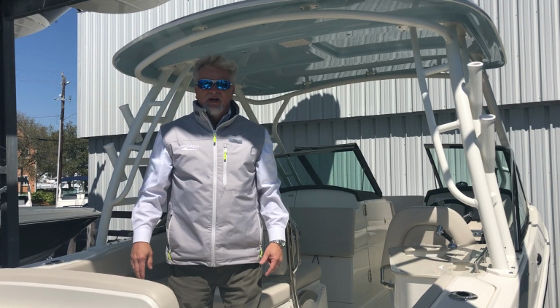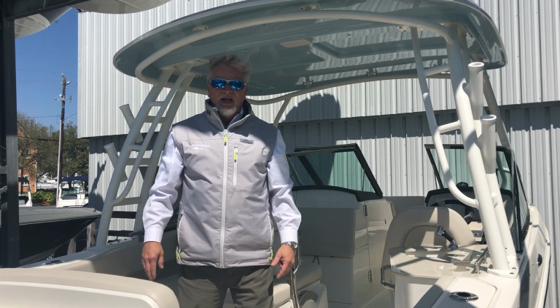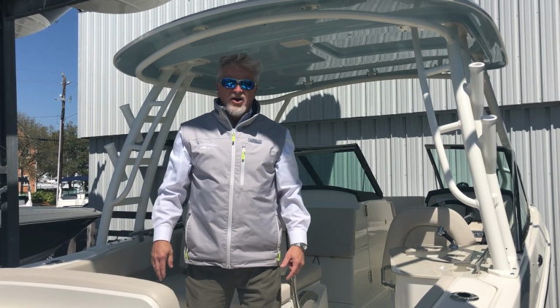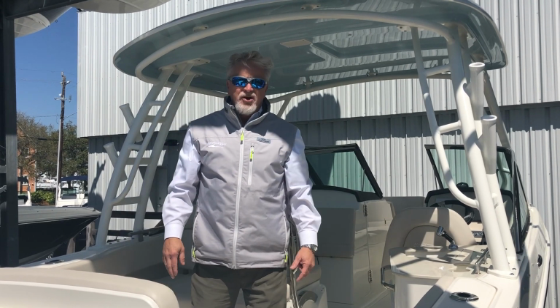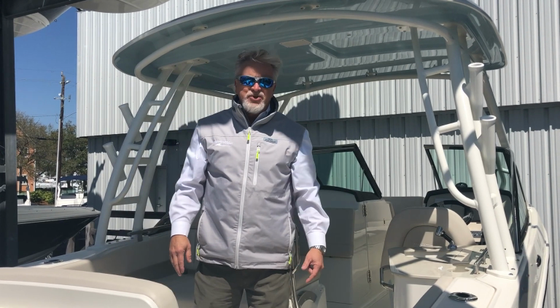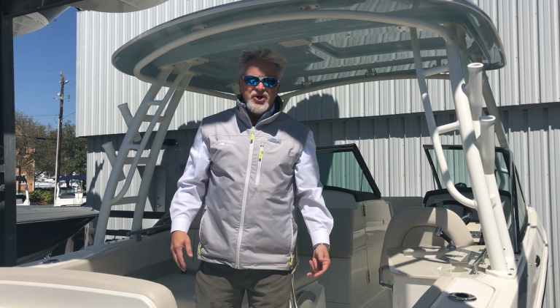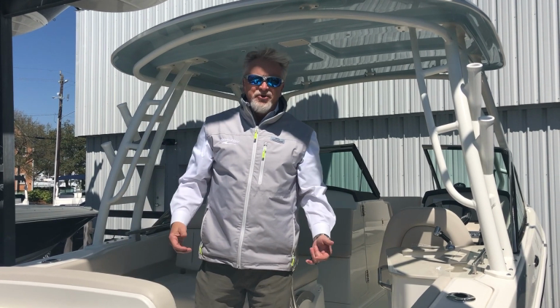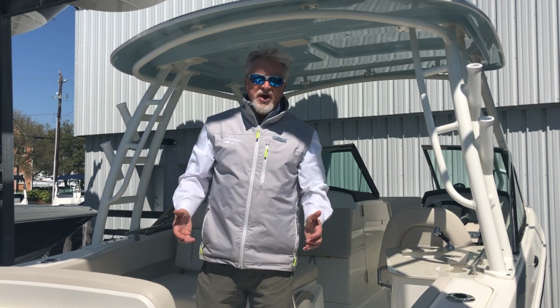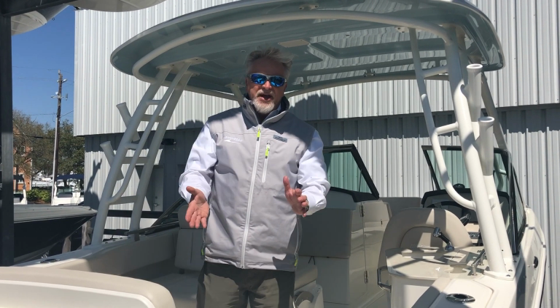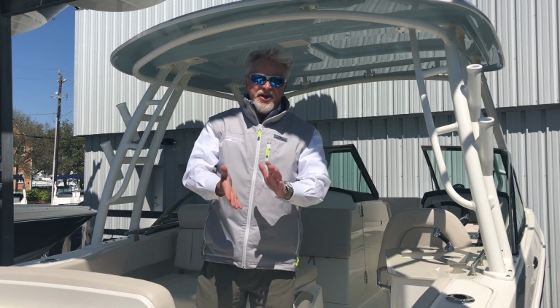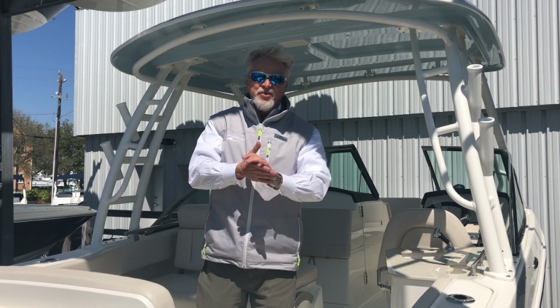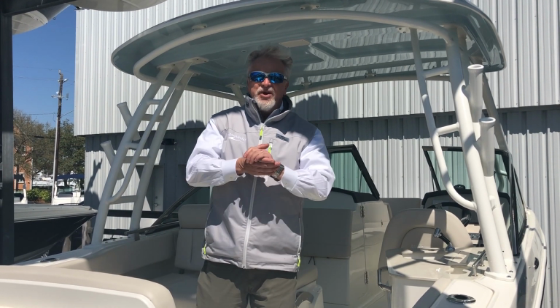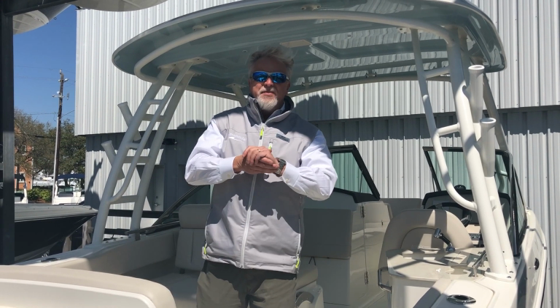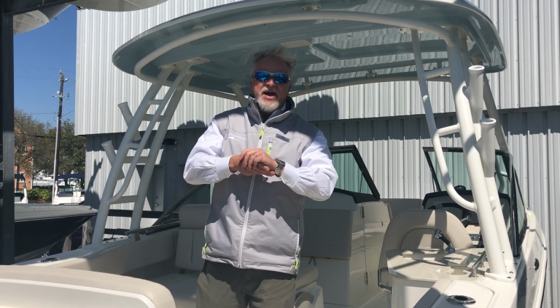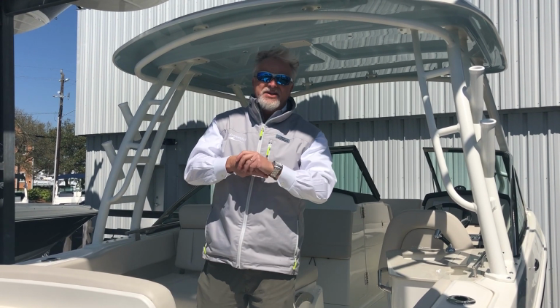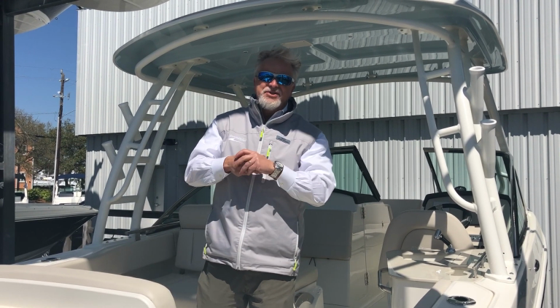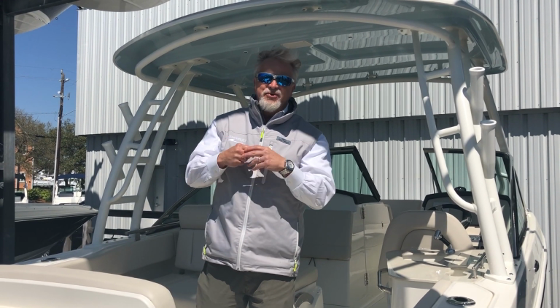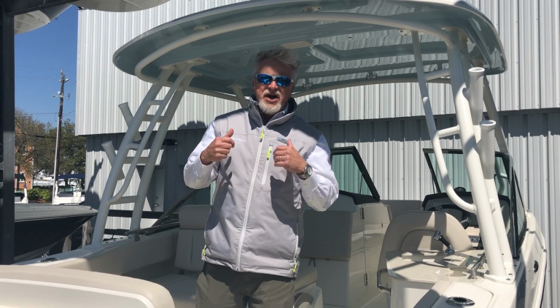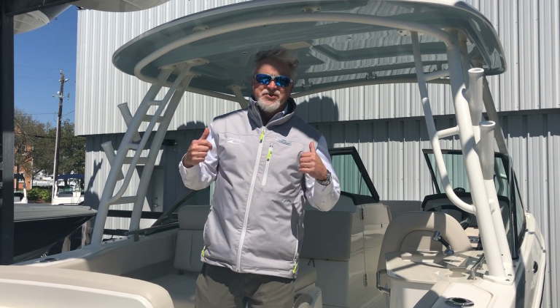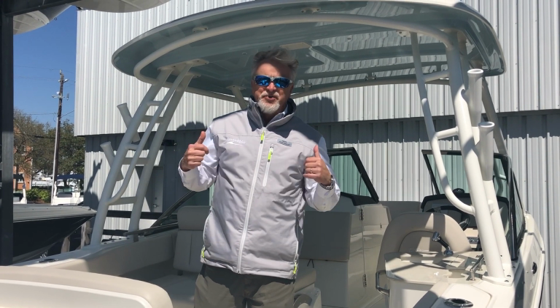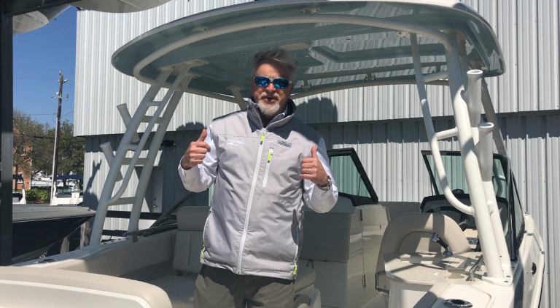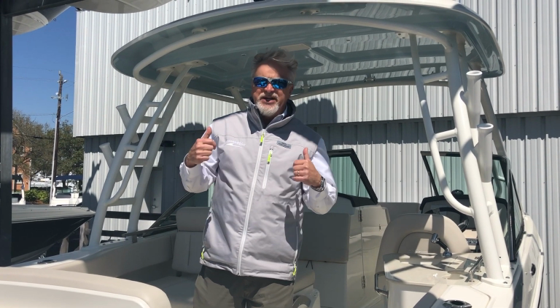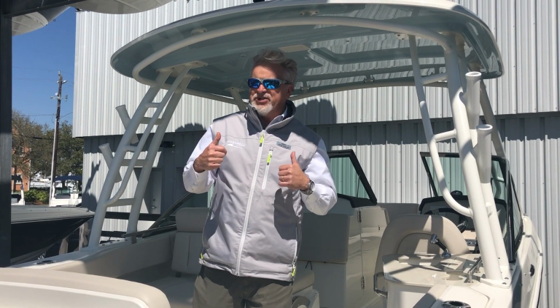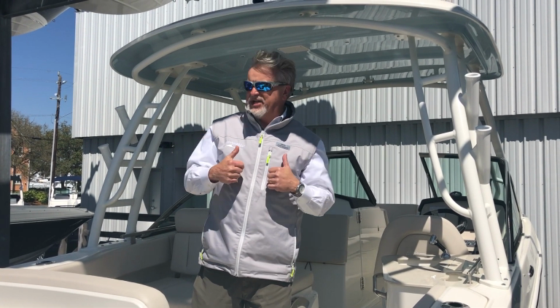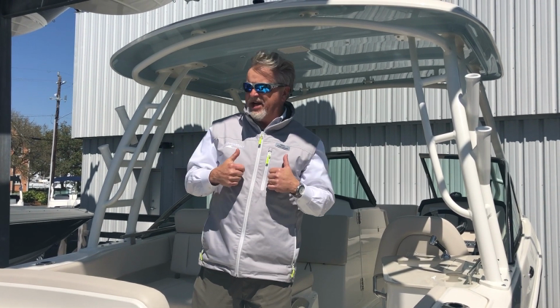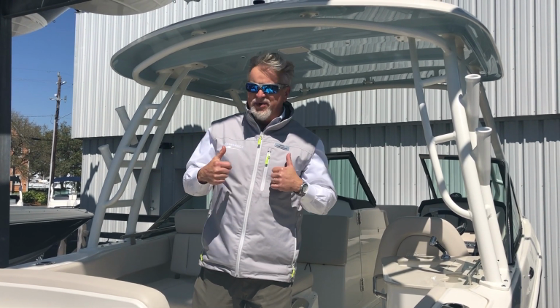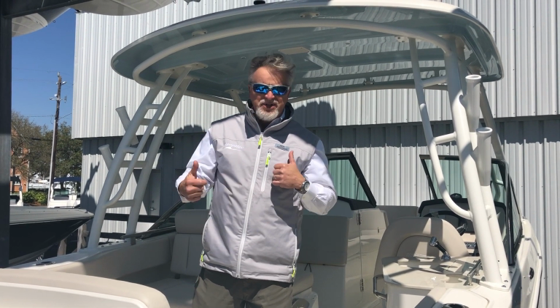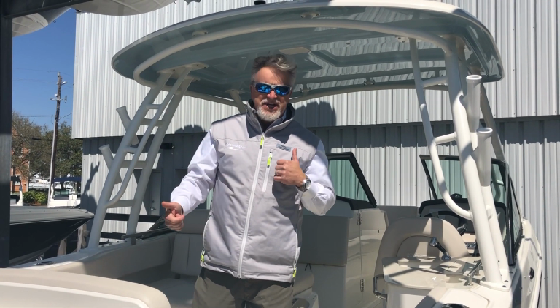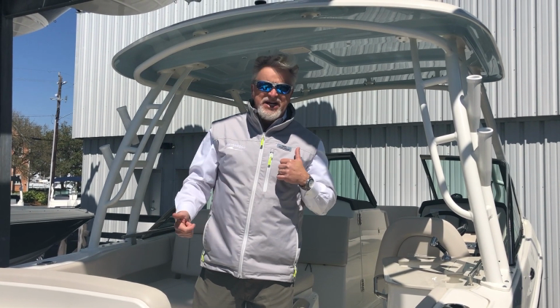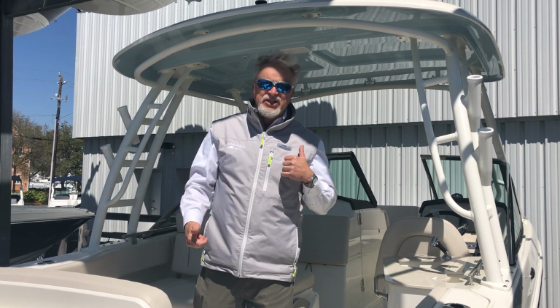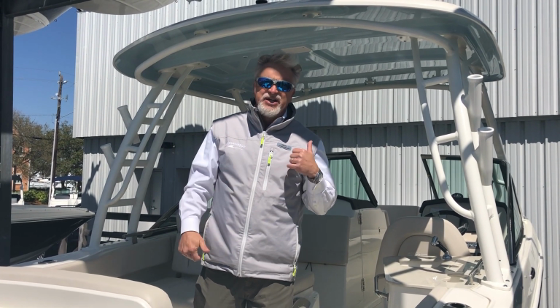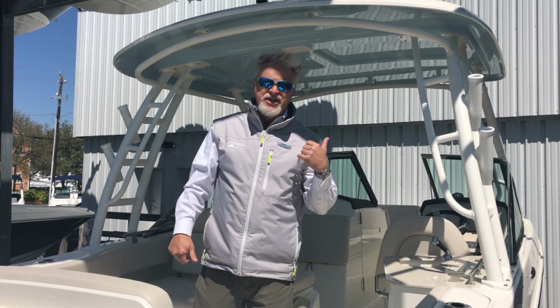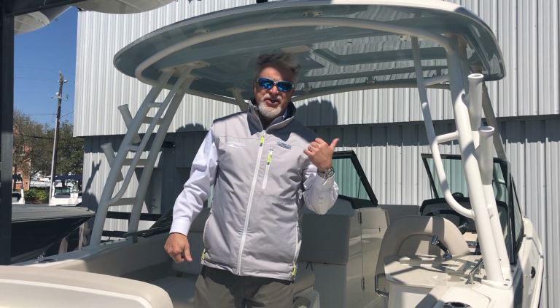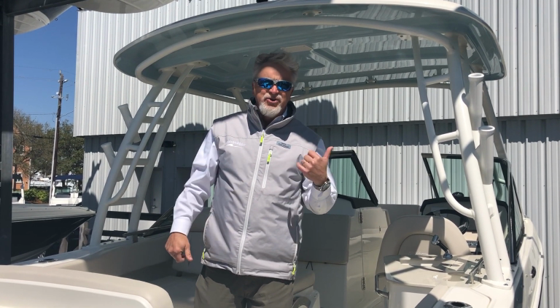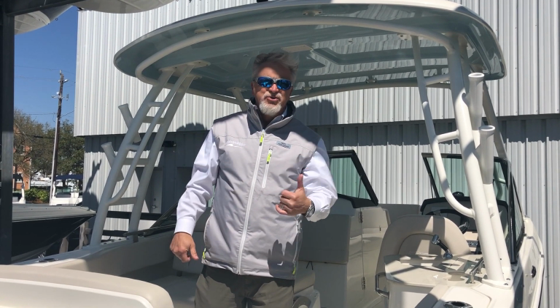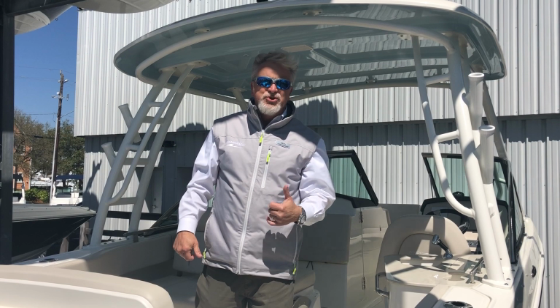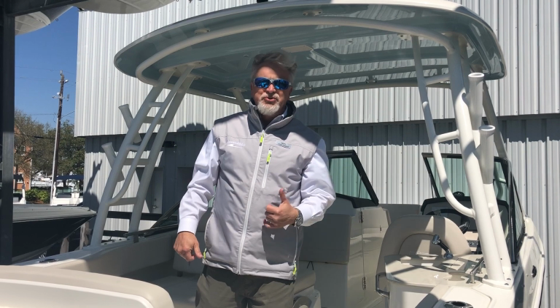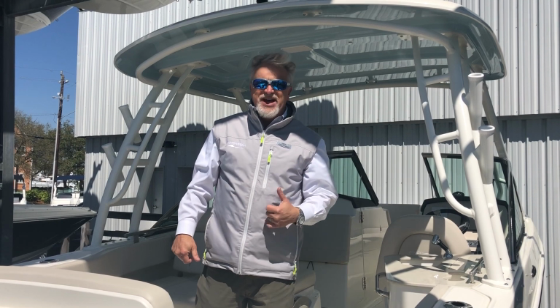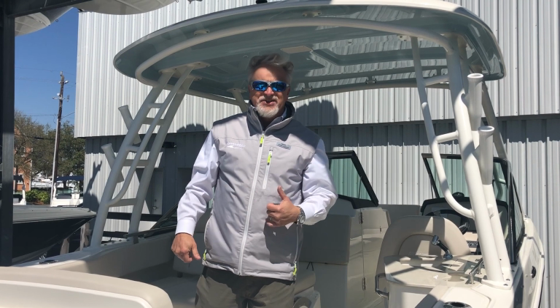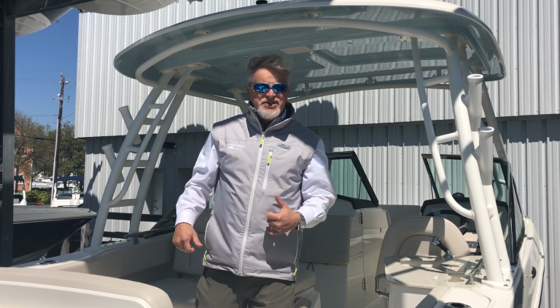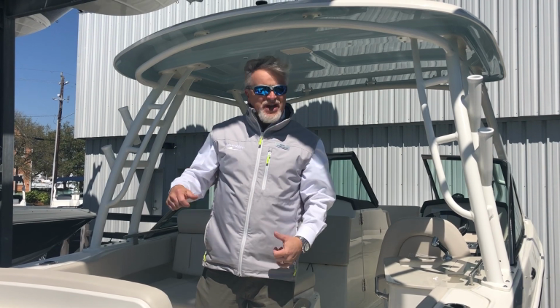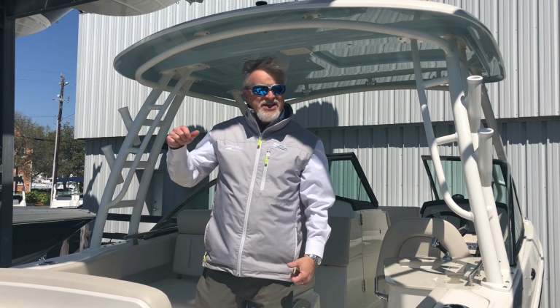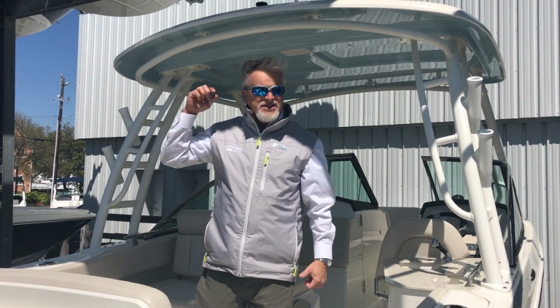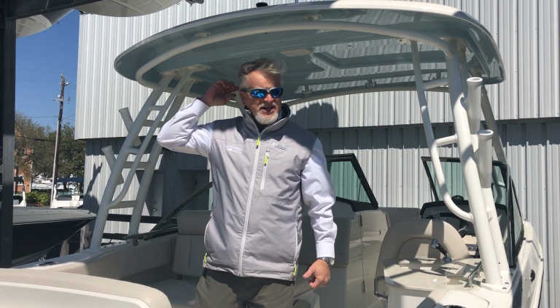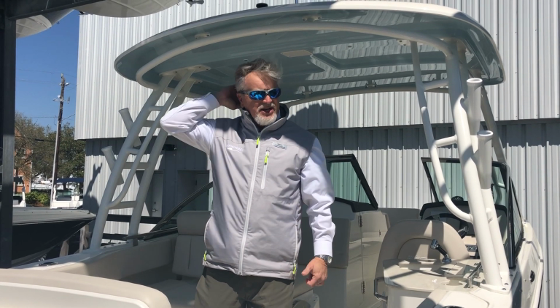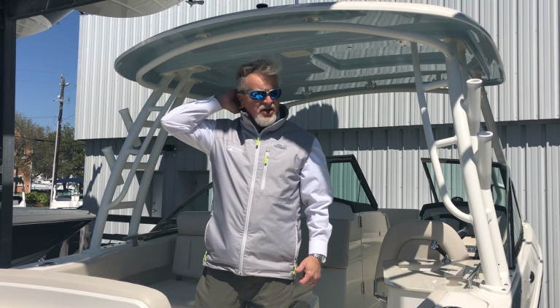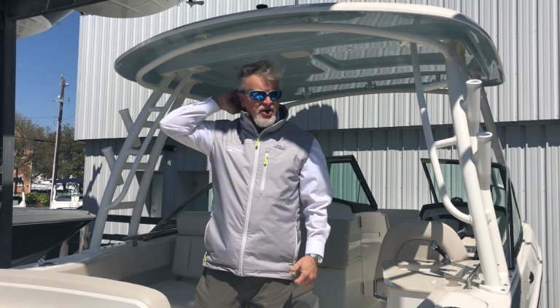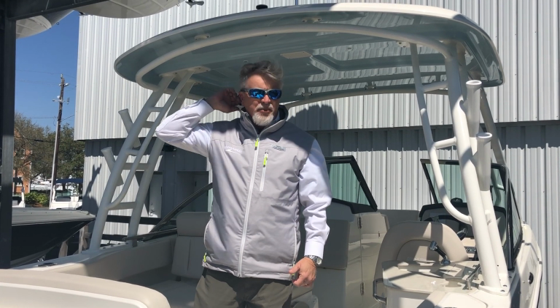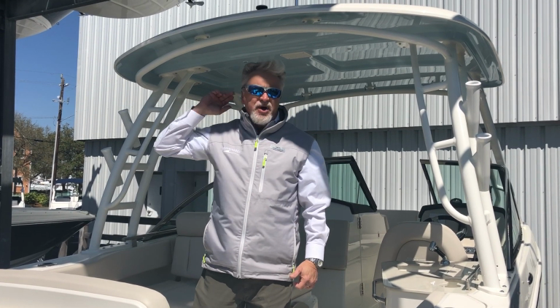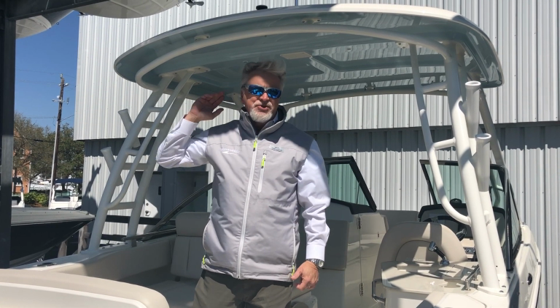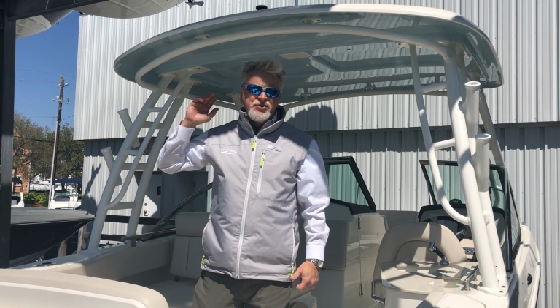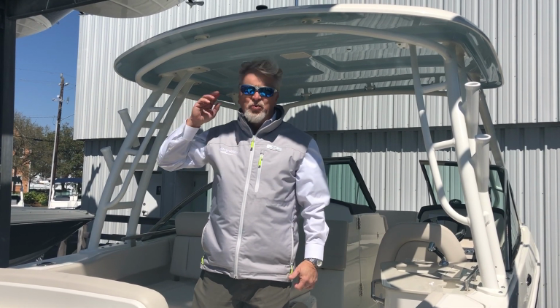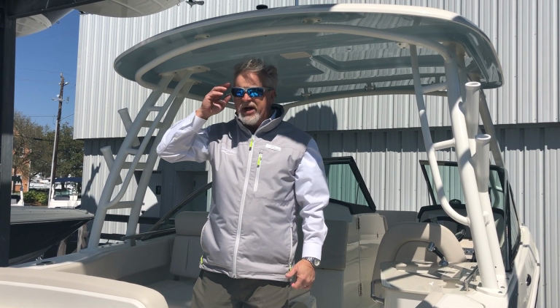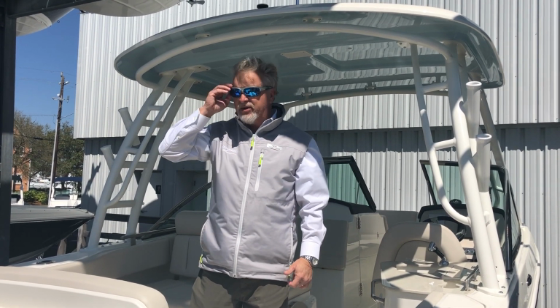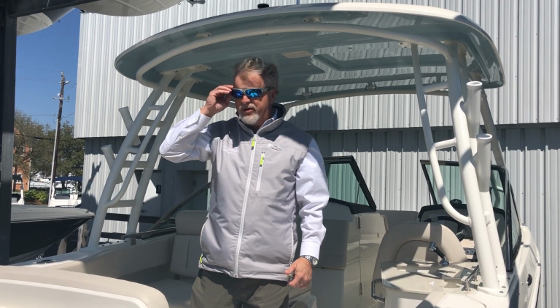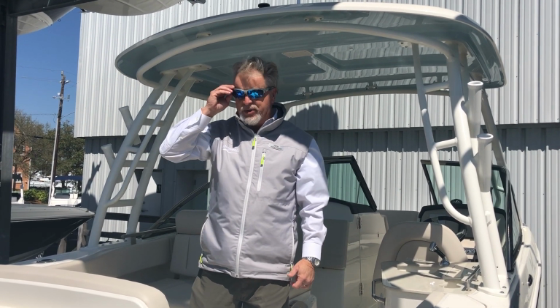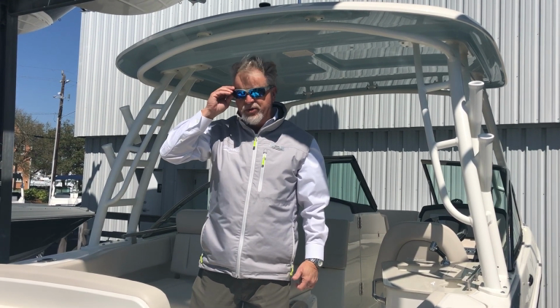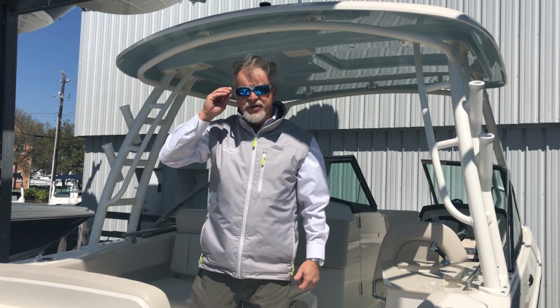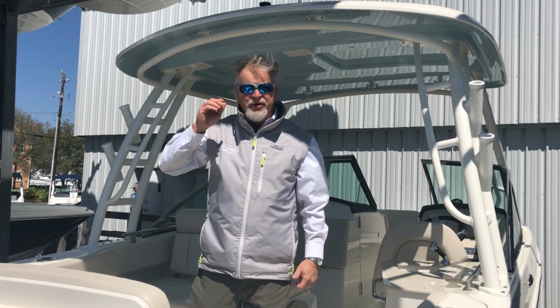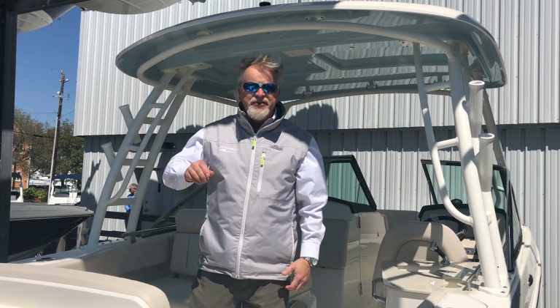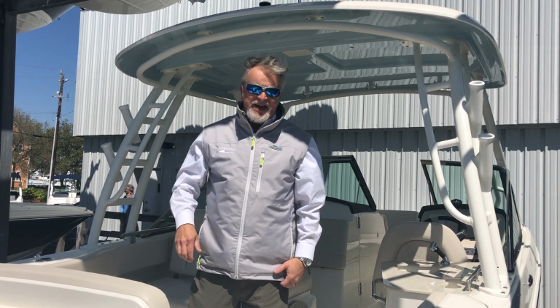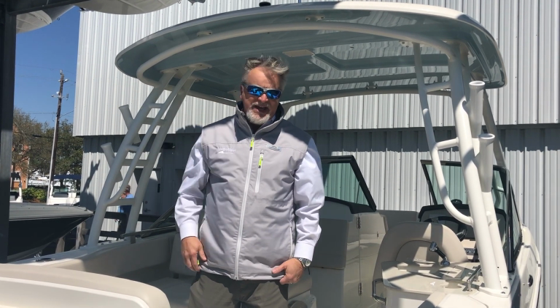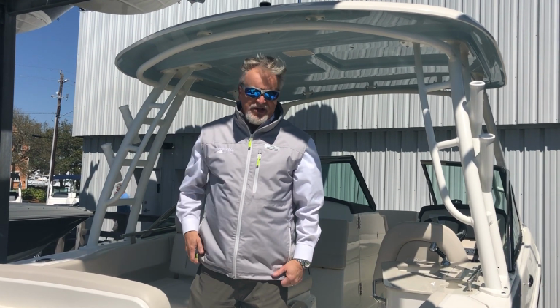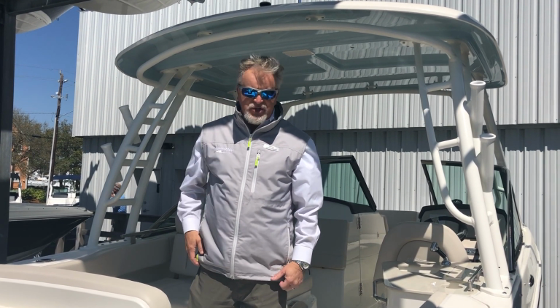Hello, I'm John Wright at MarineMax in Wrightsville Beach. Today we're going to take a look at a new 2019 Boston Whaler 230 Vantage.